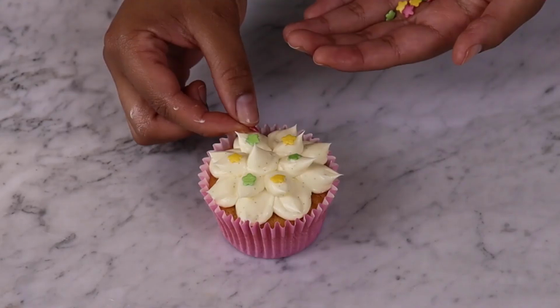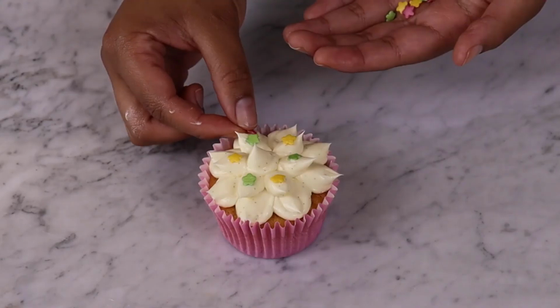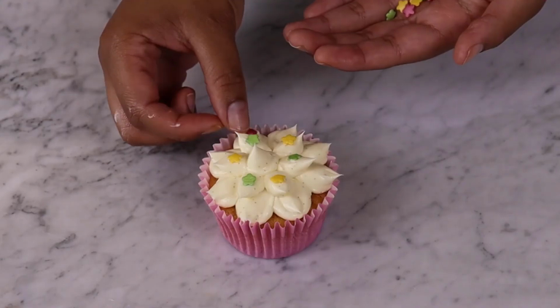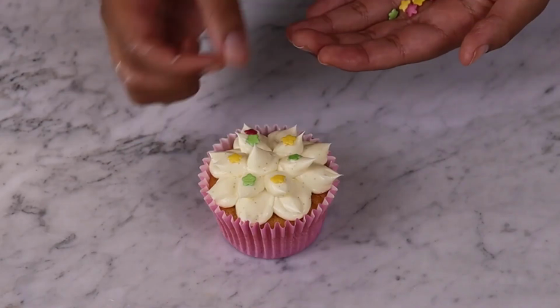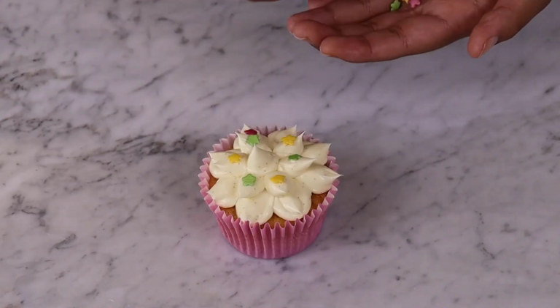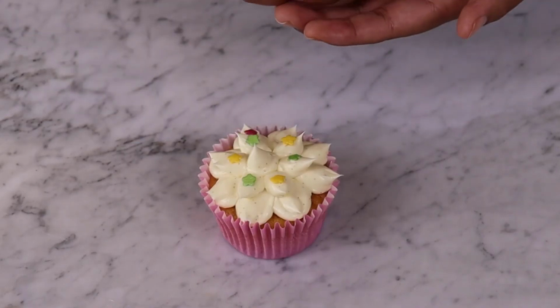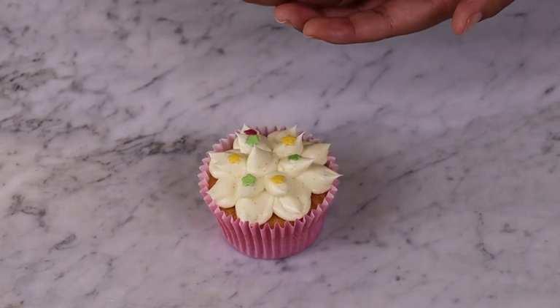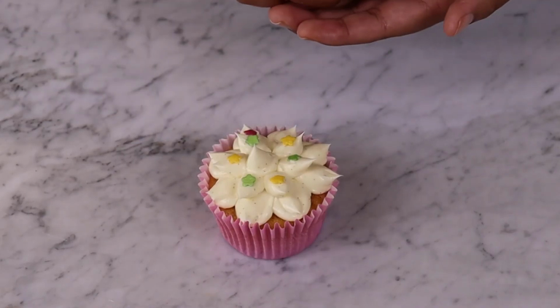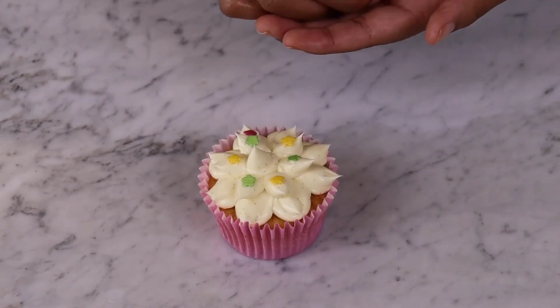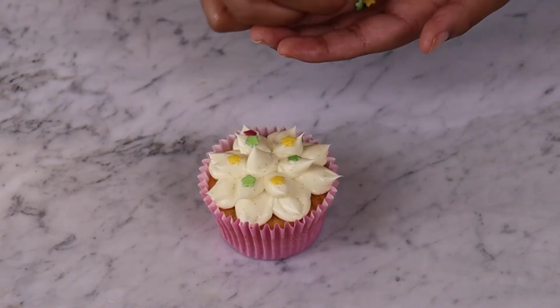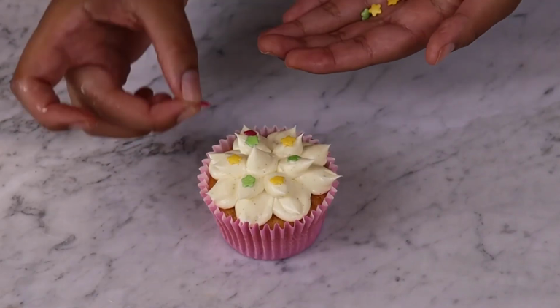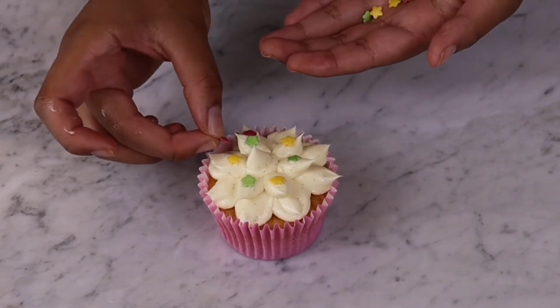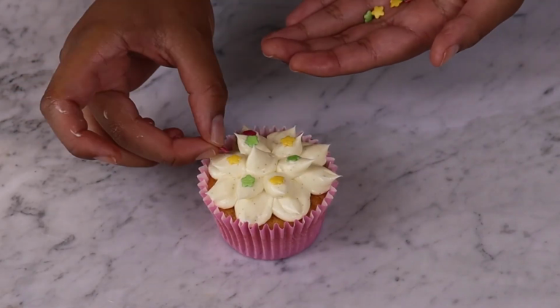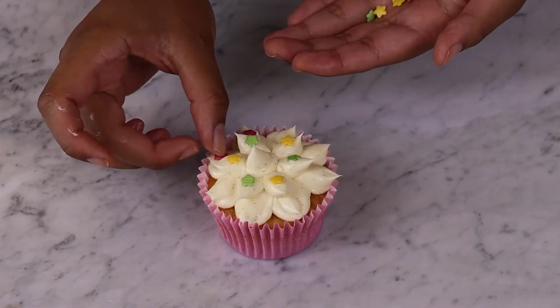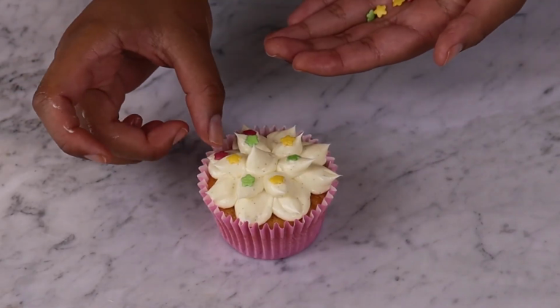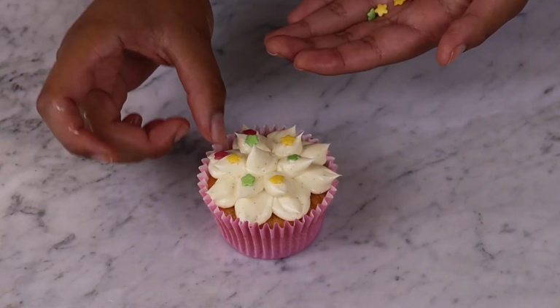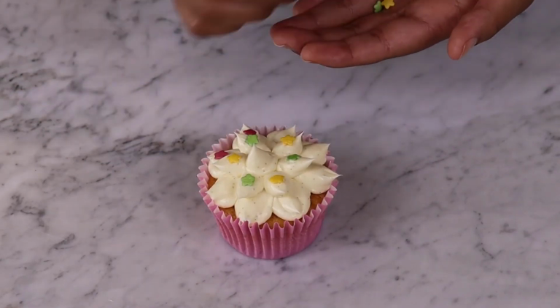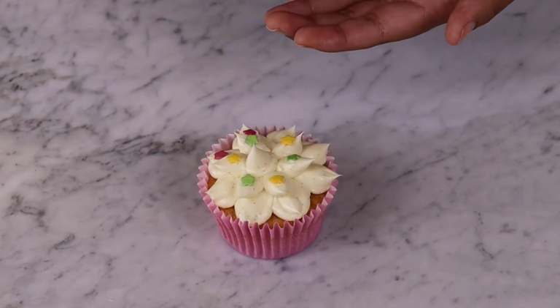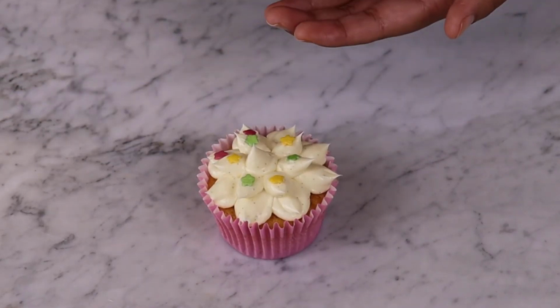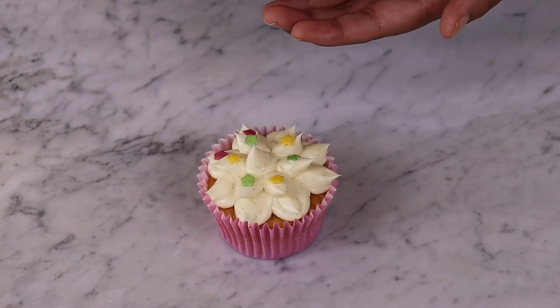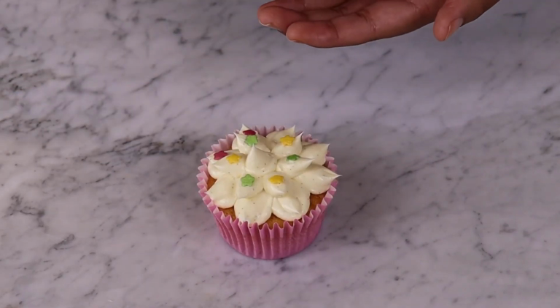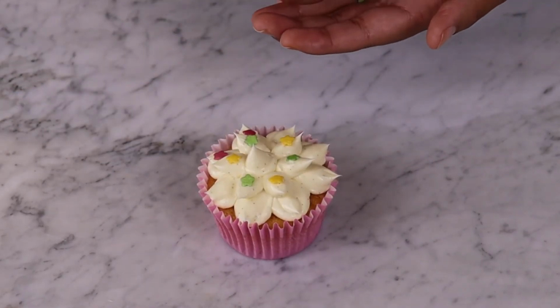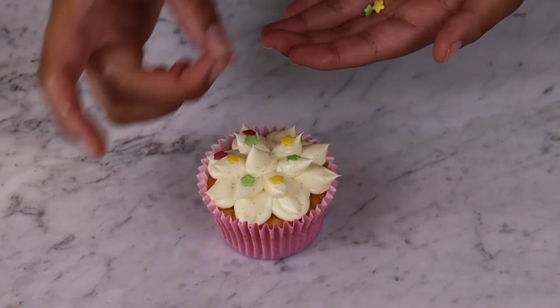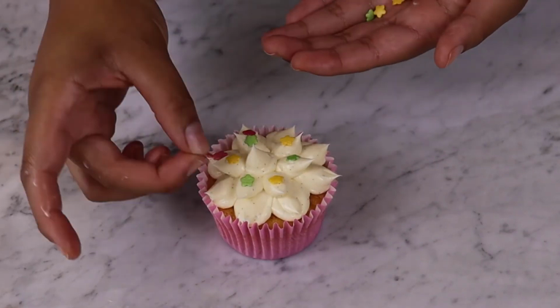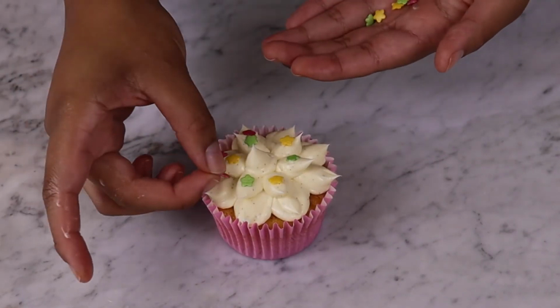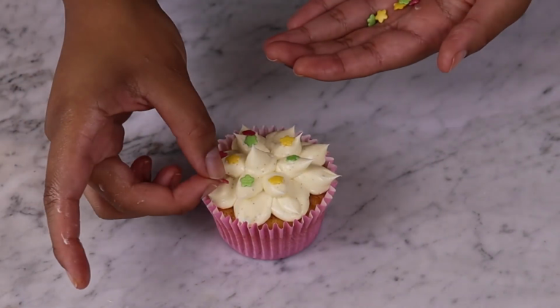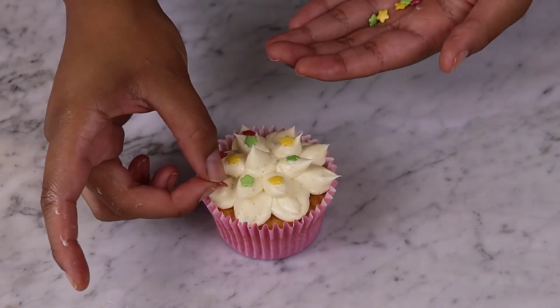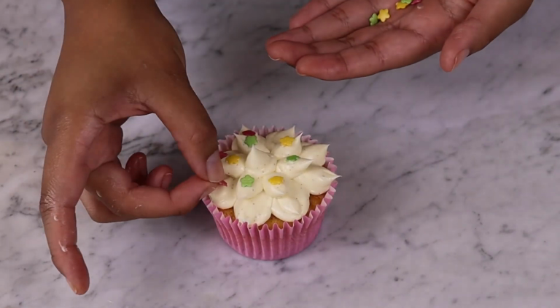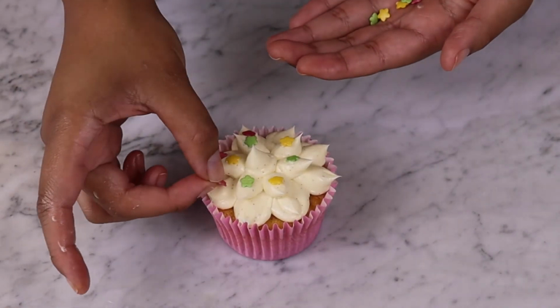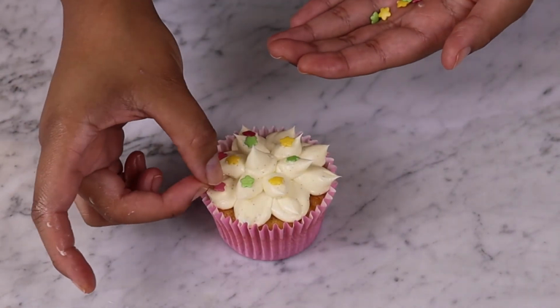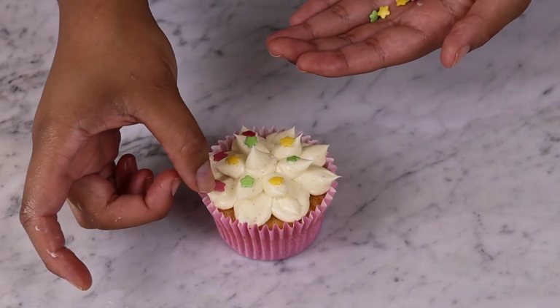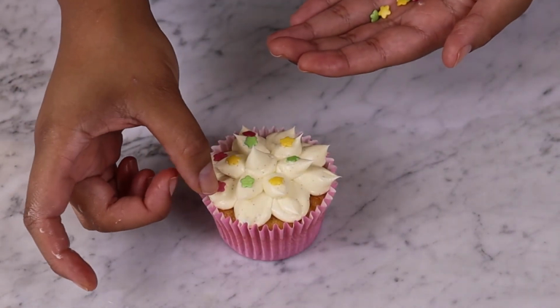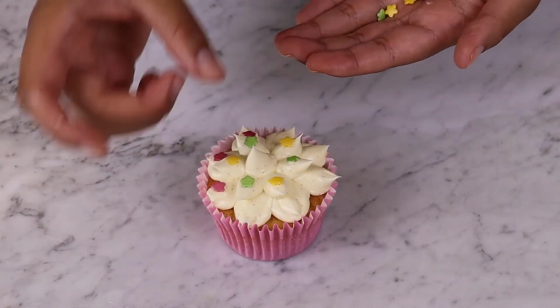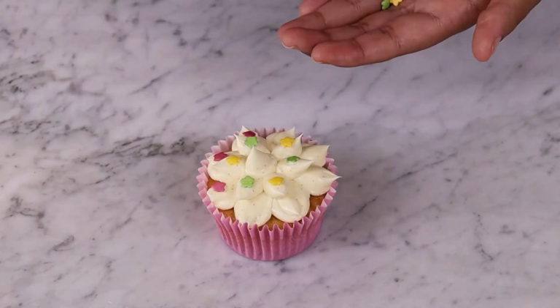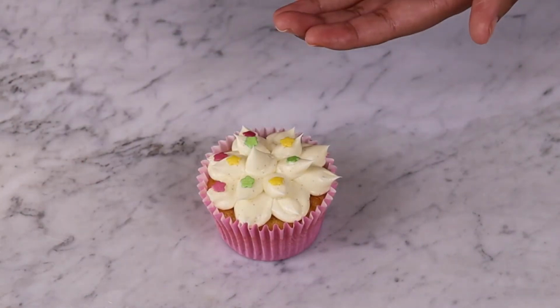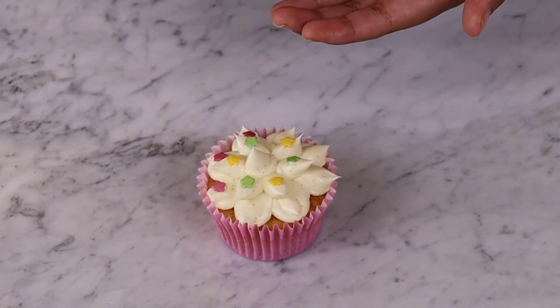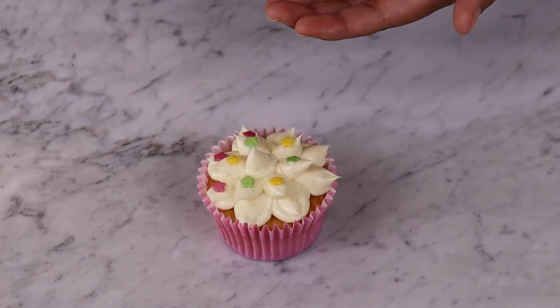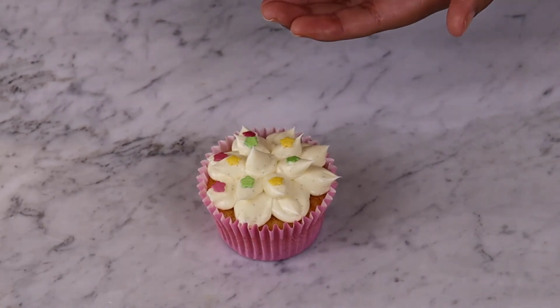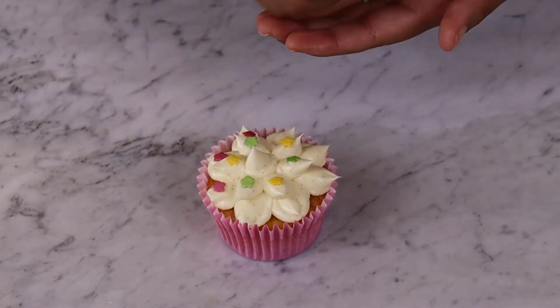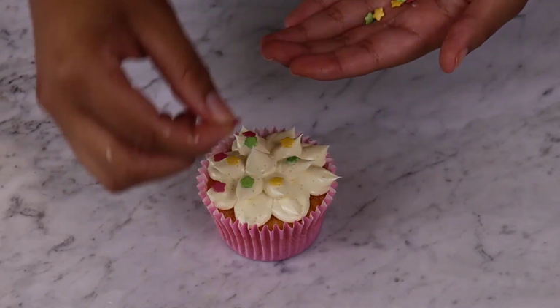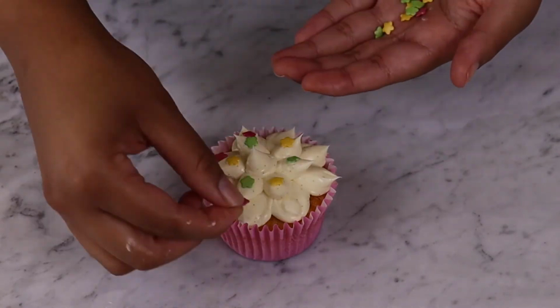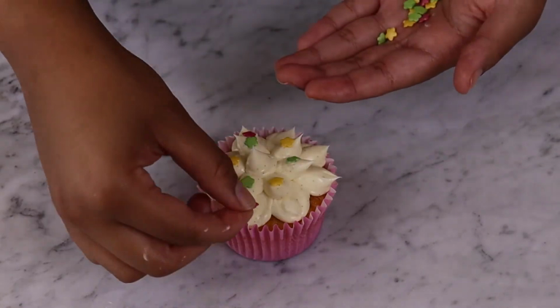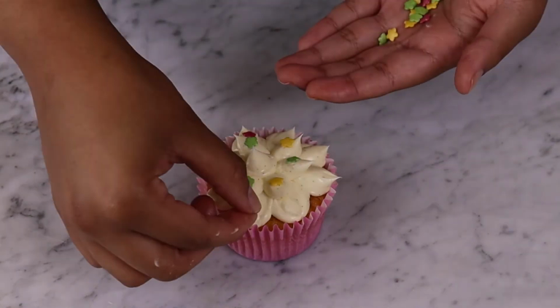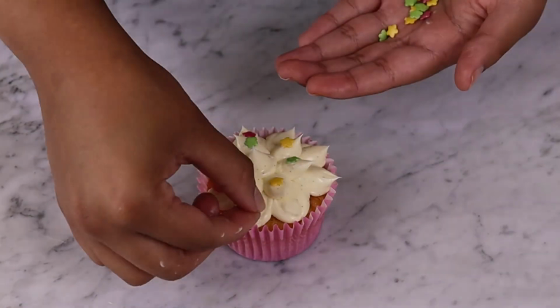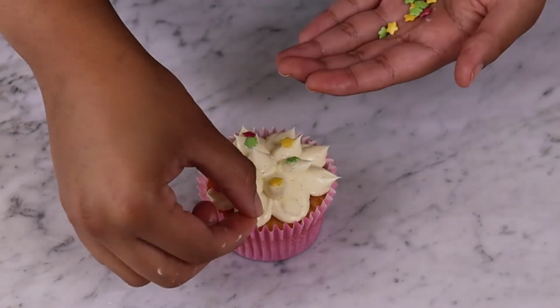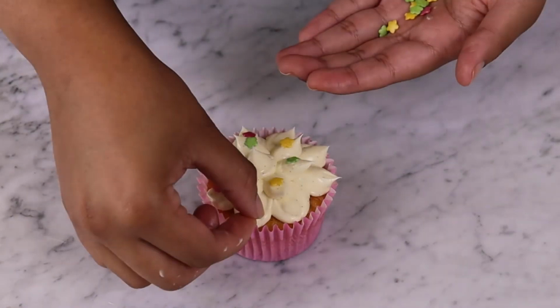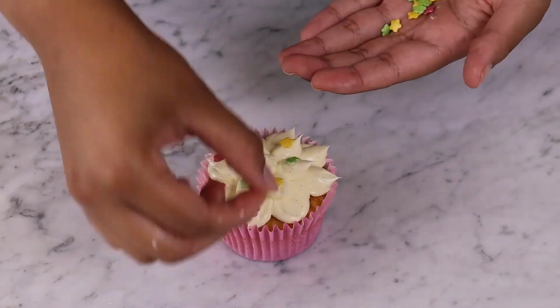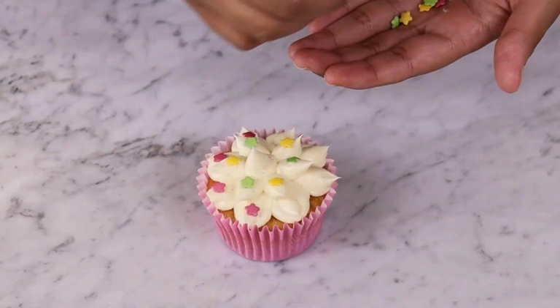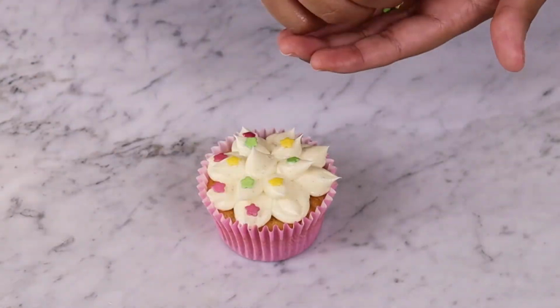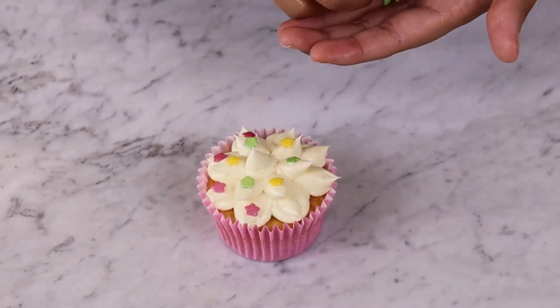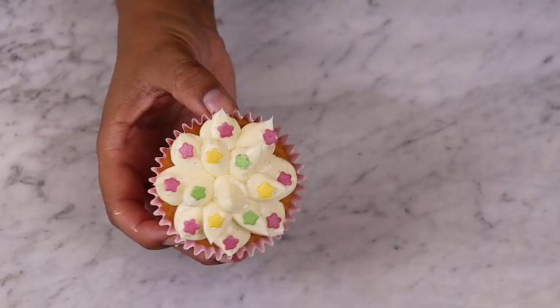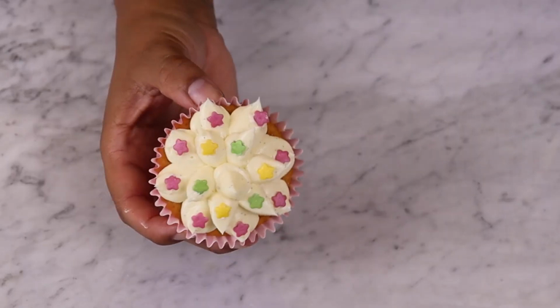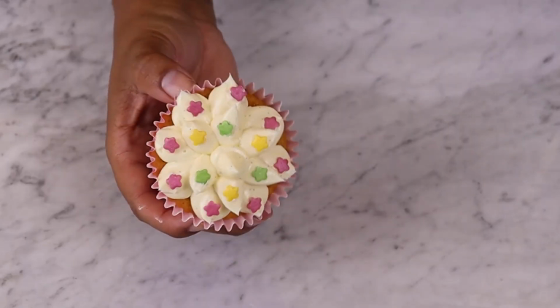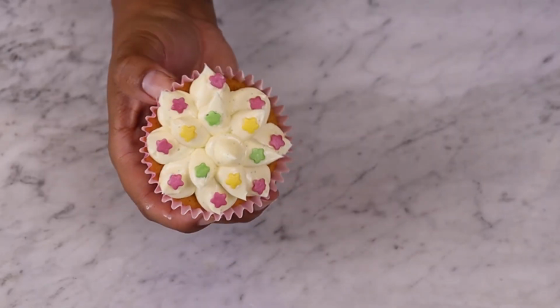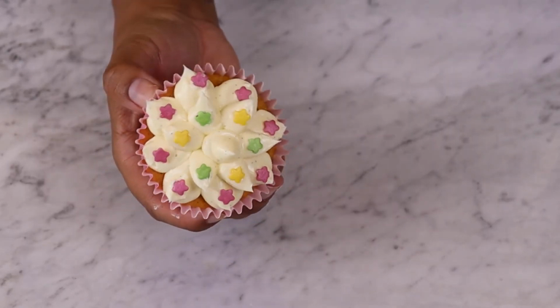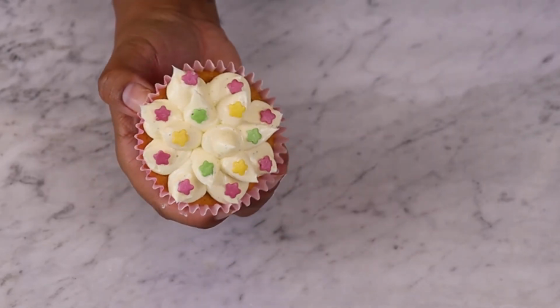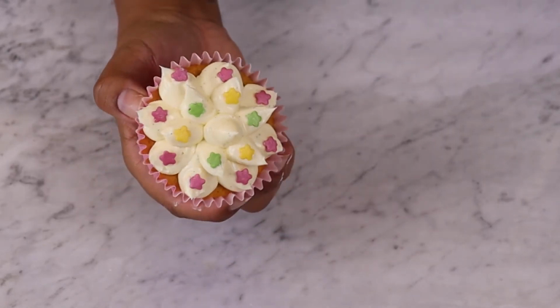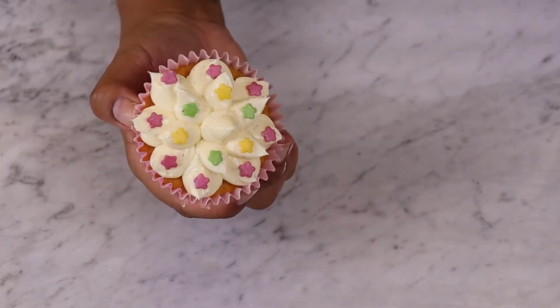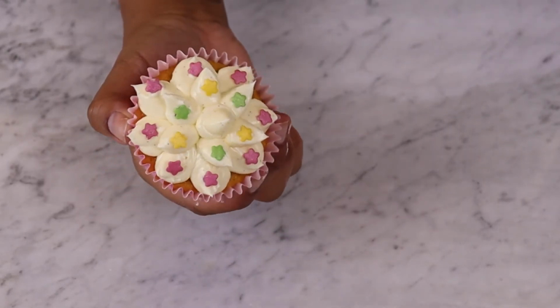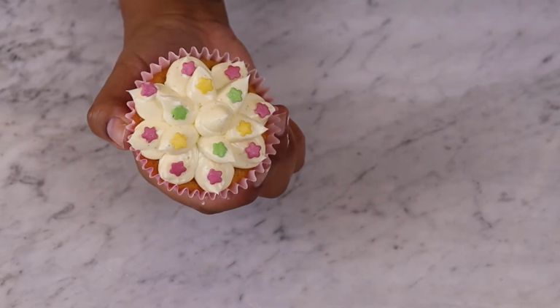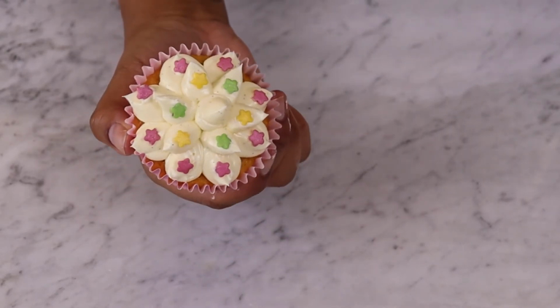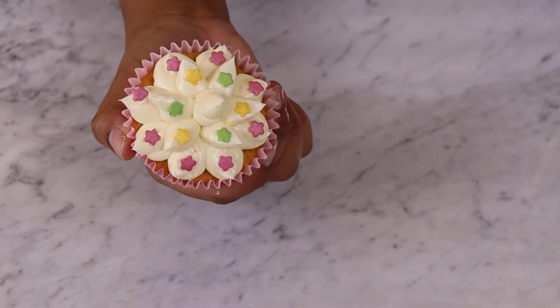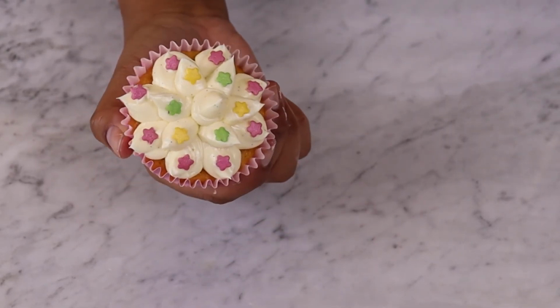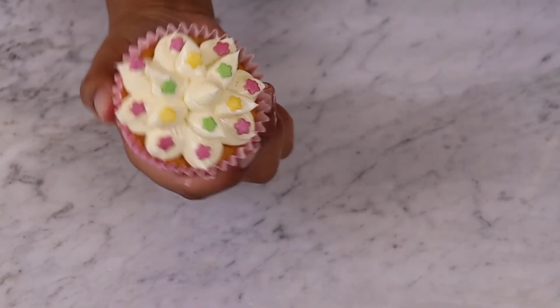To finish, why not add some simple decorations? We've continued the floral theme, but feel free to use your creativity.